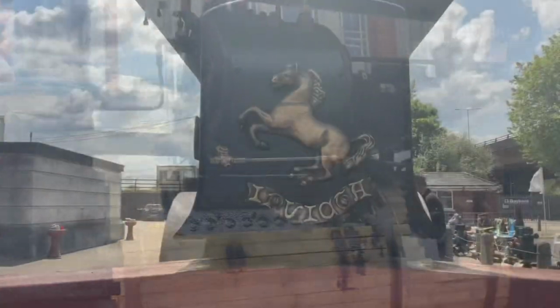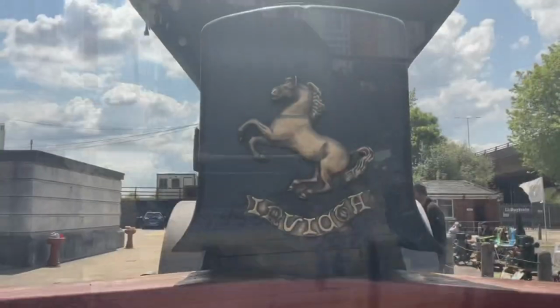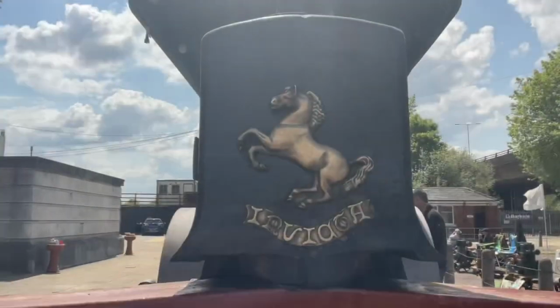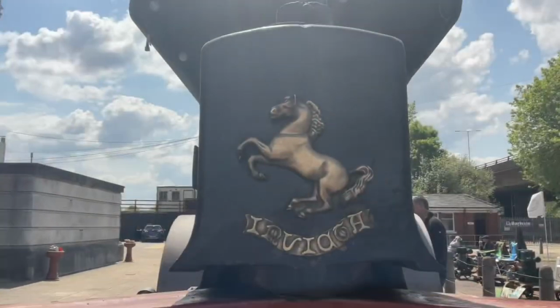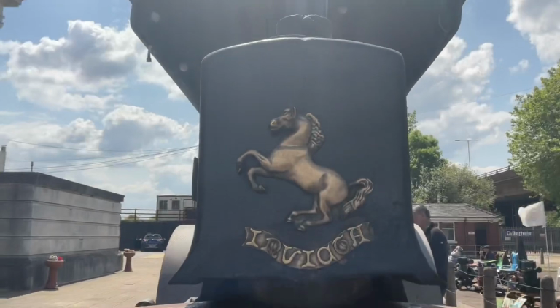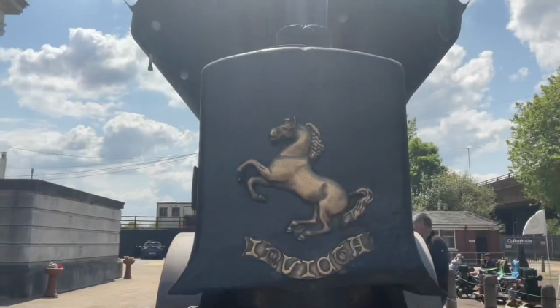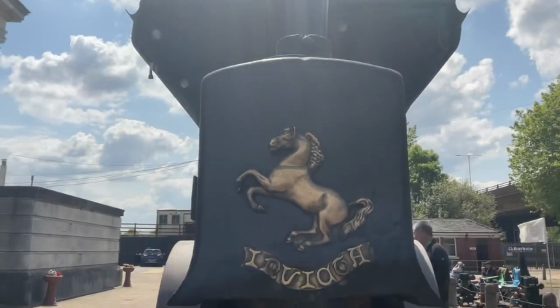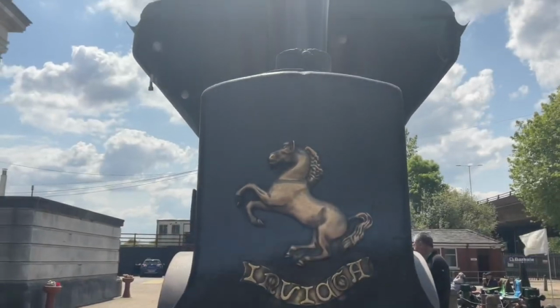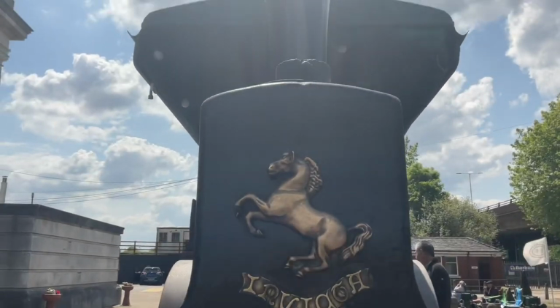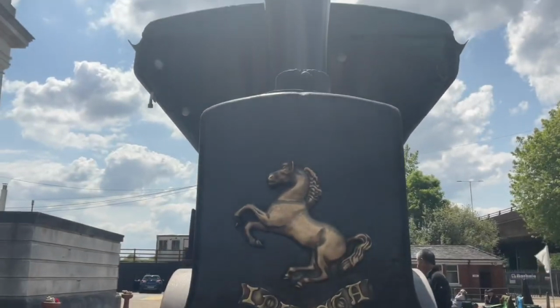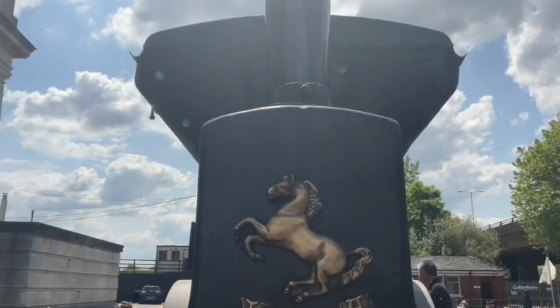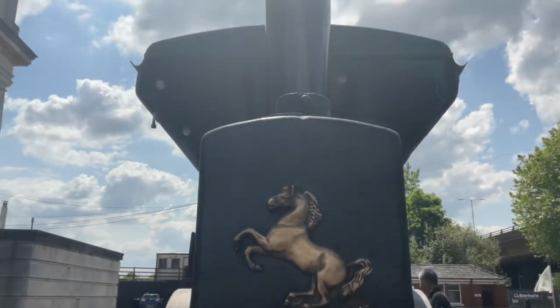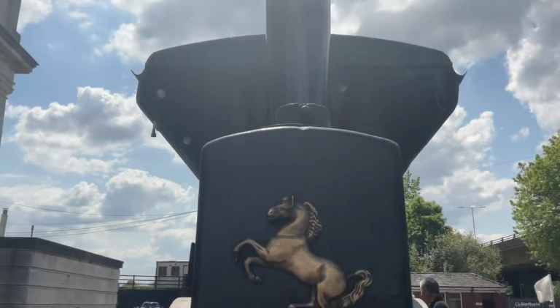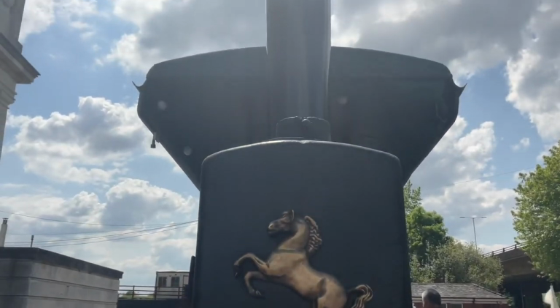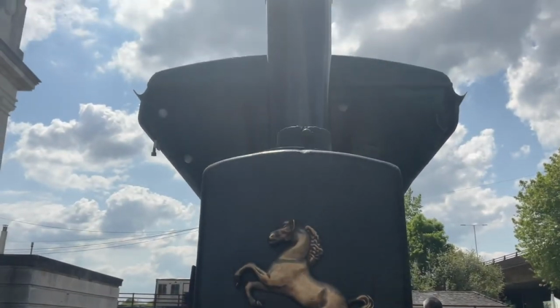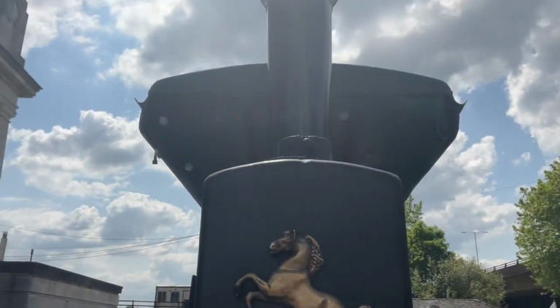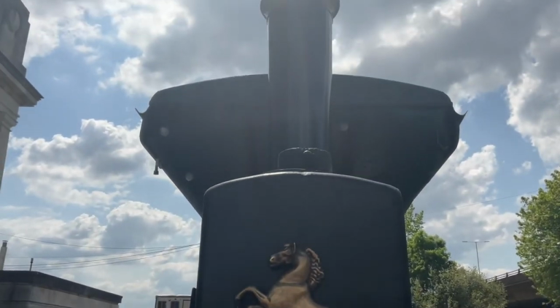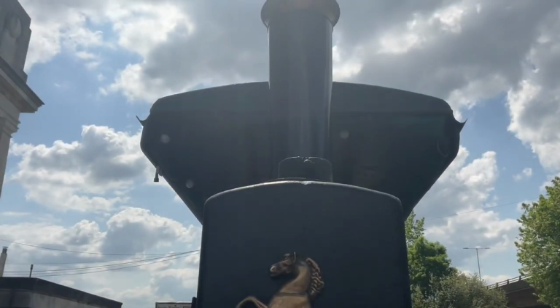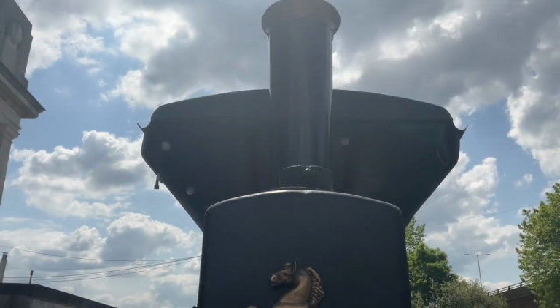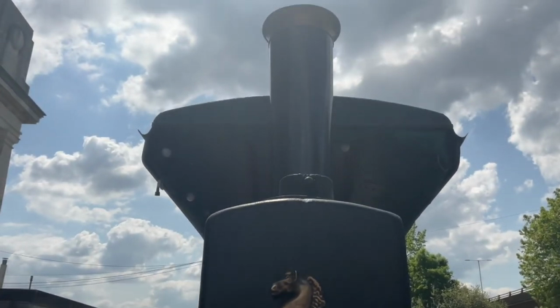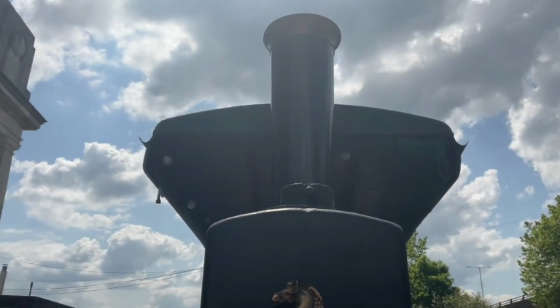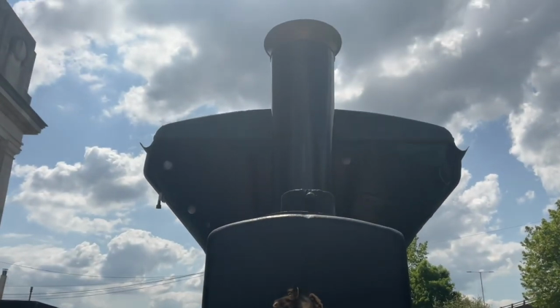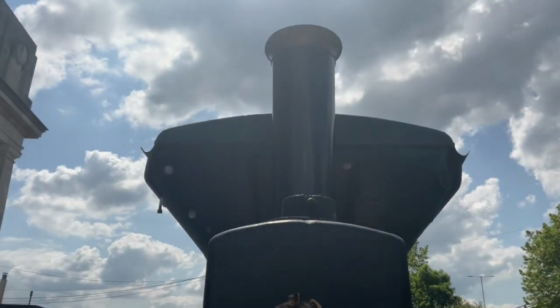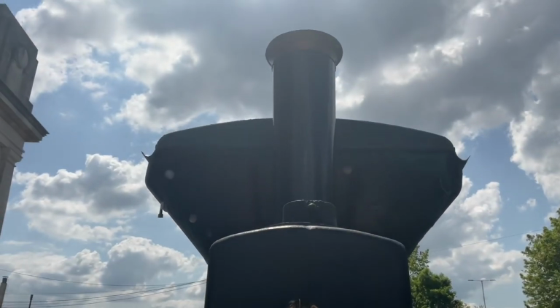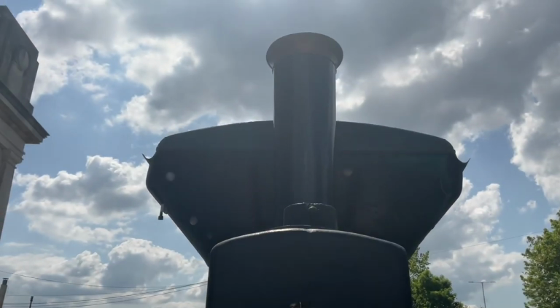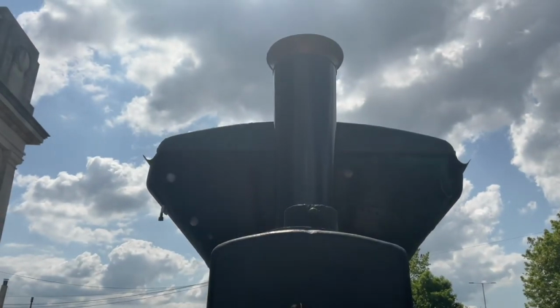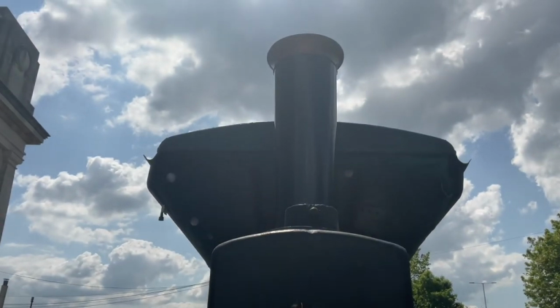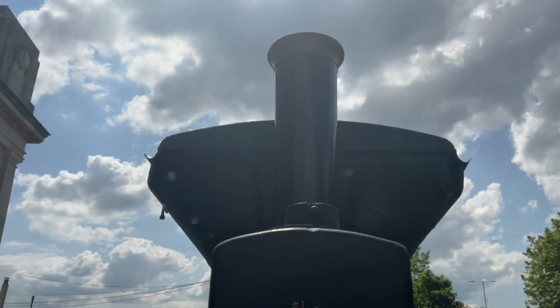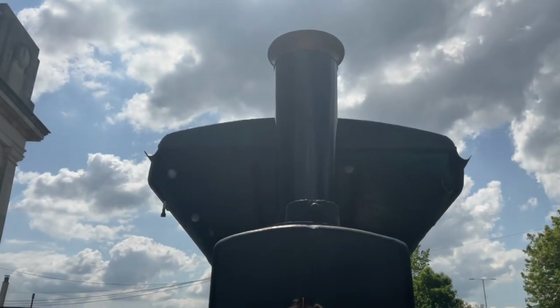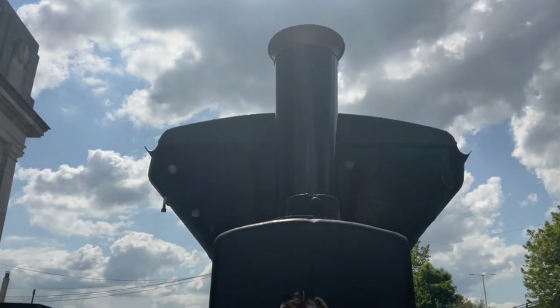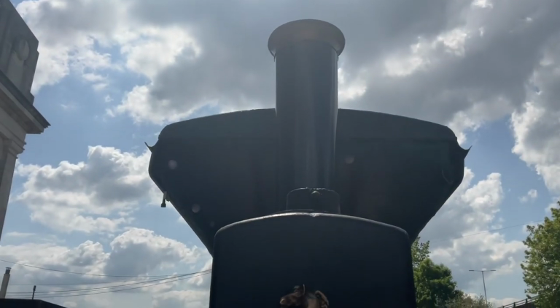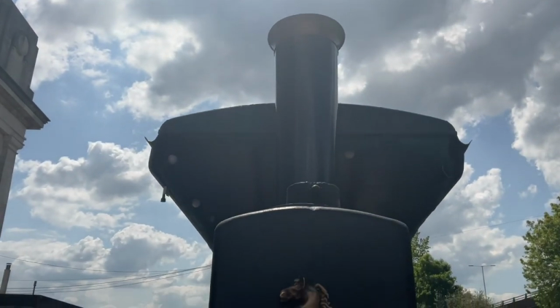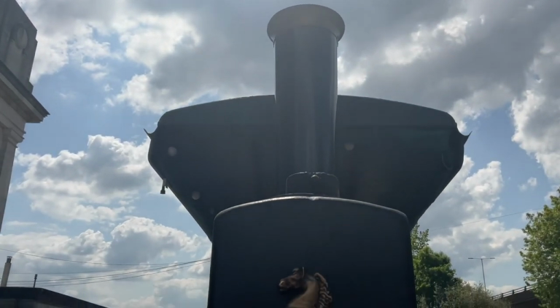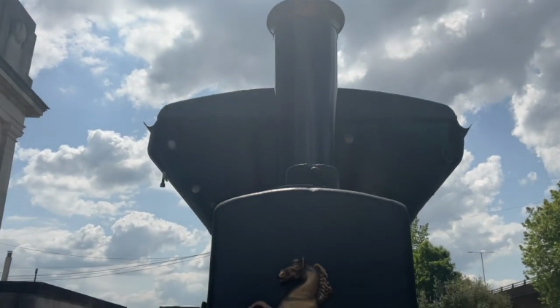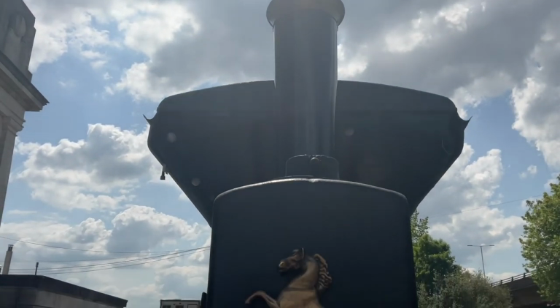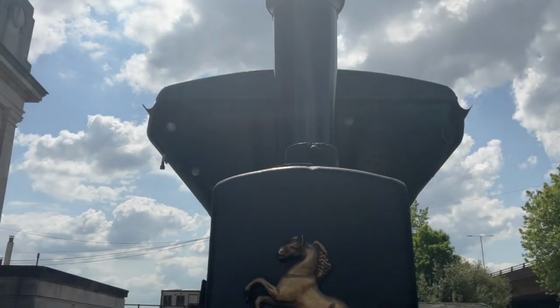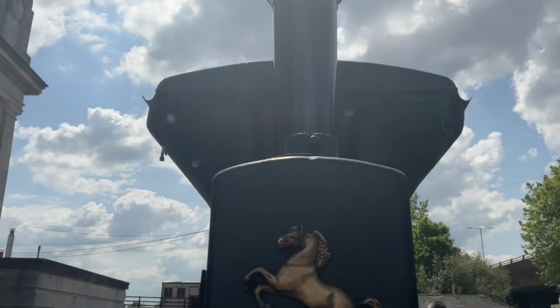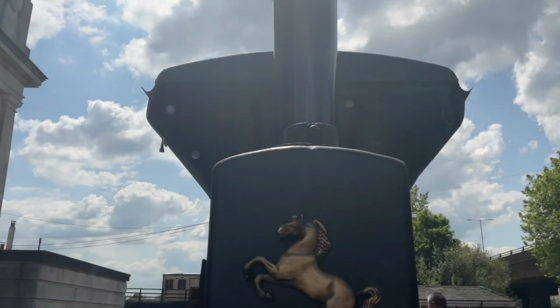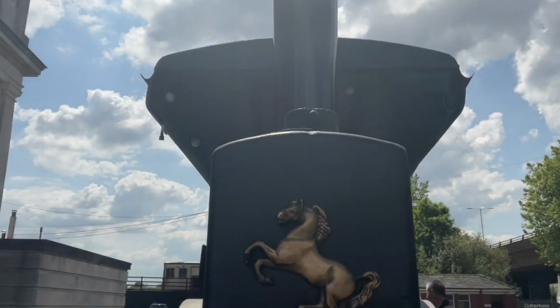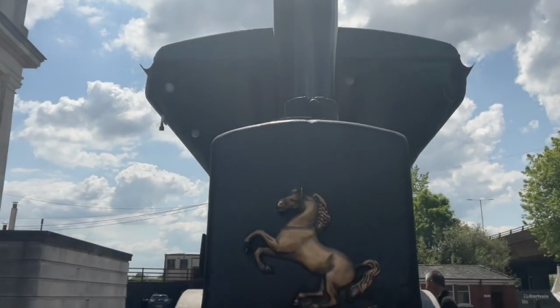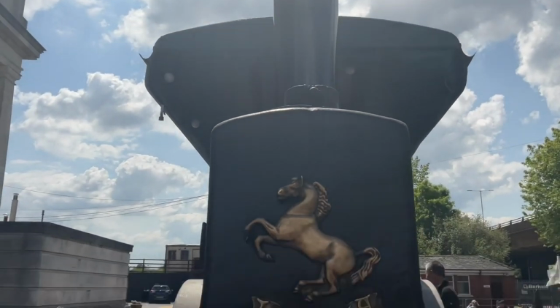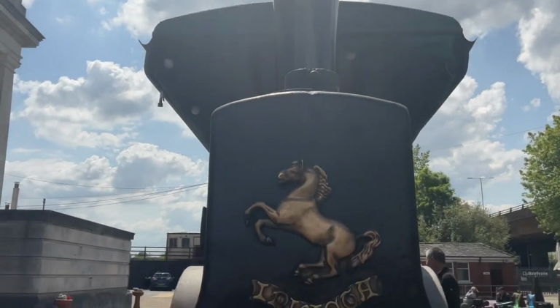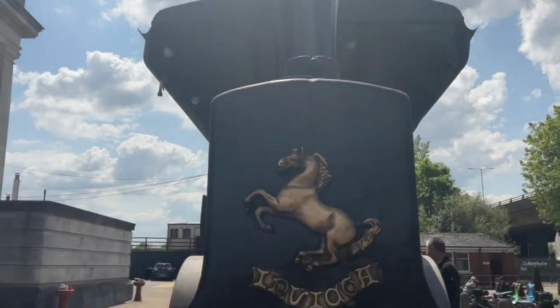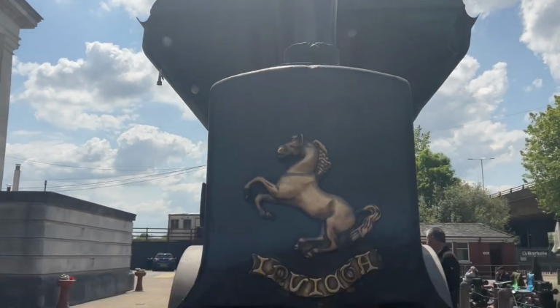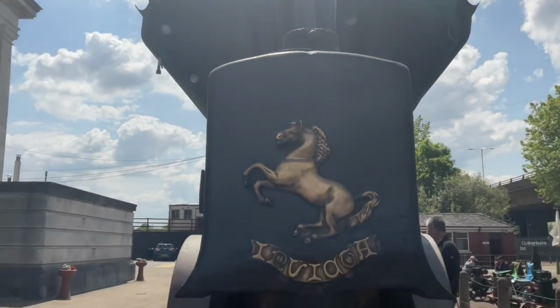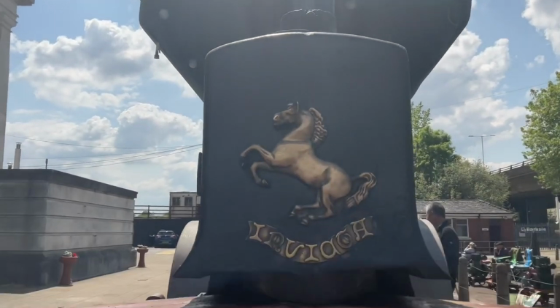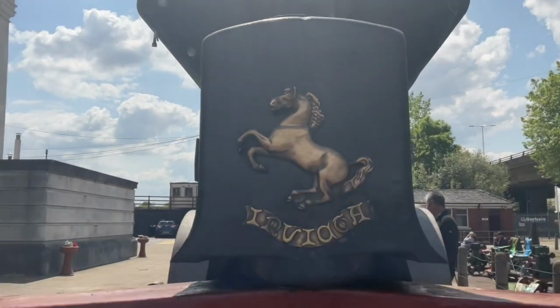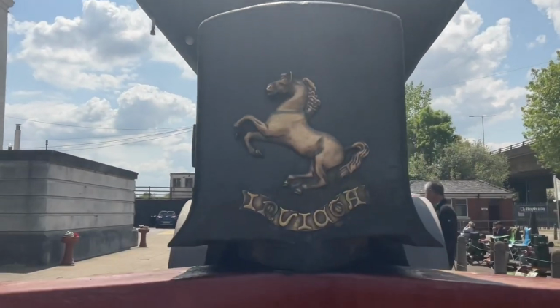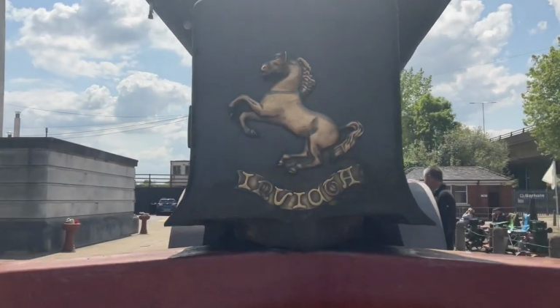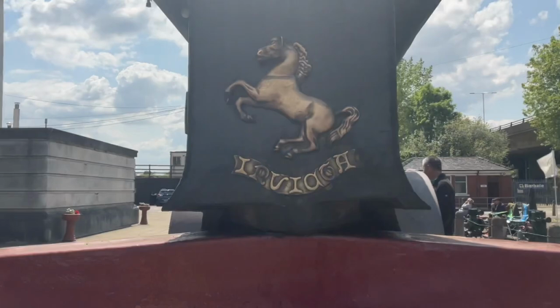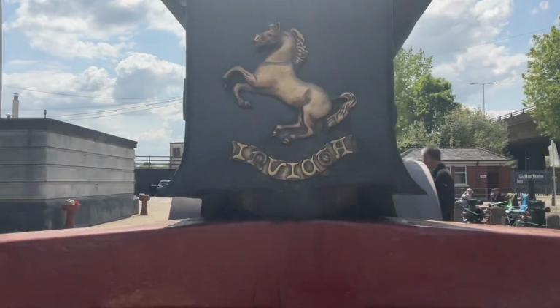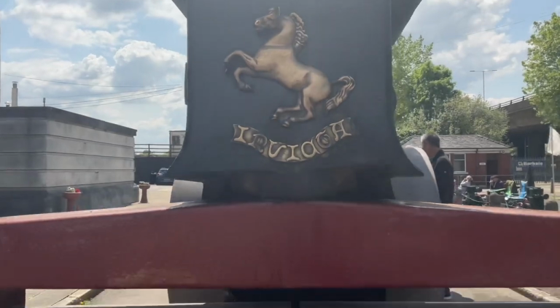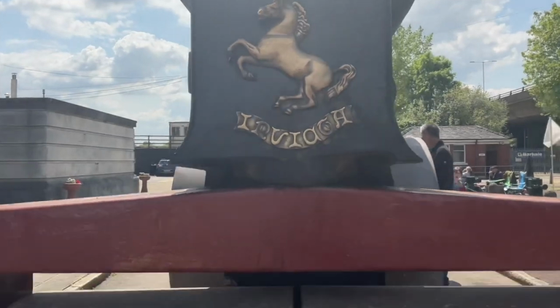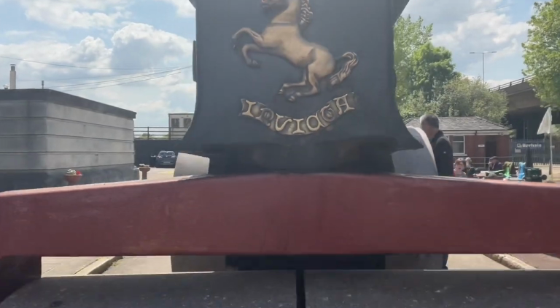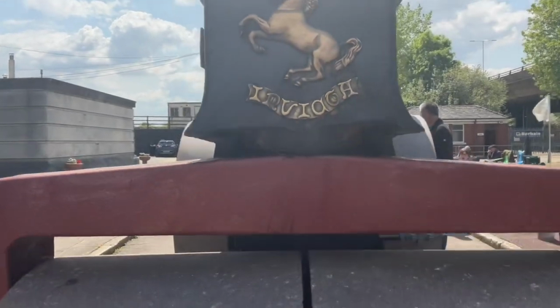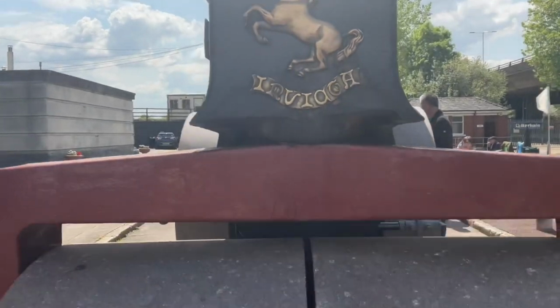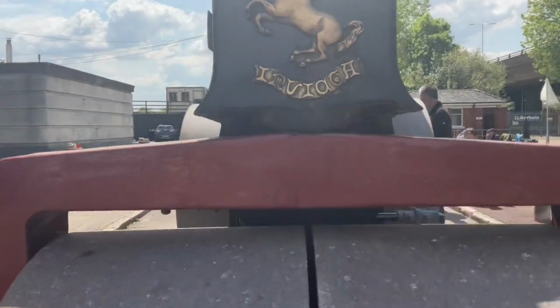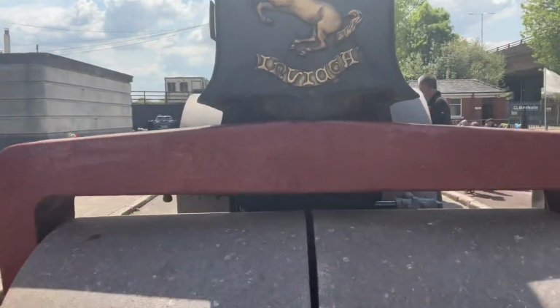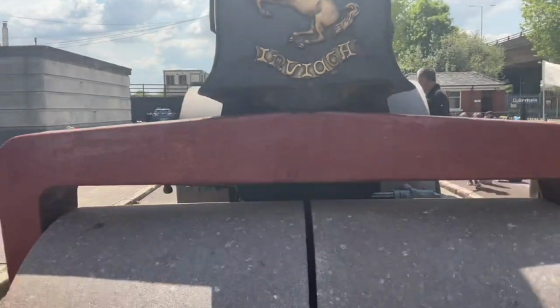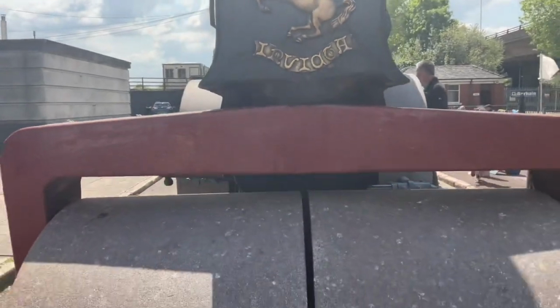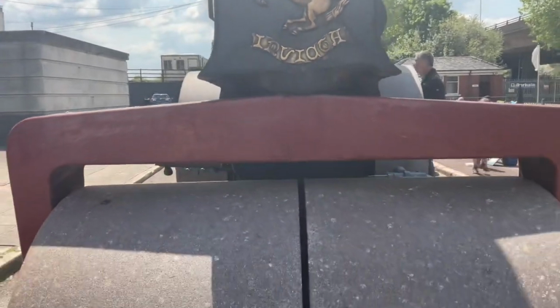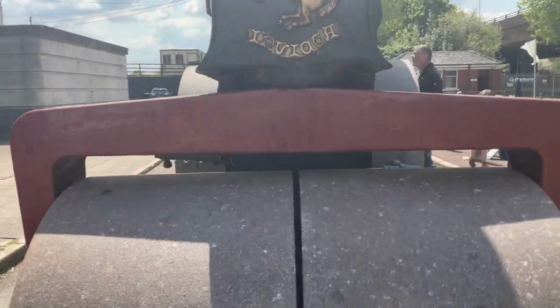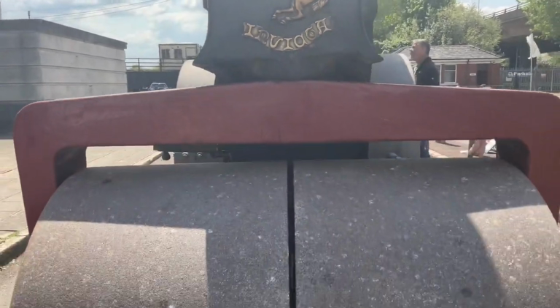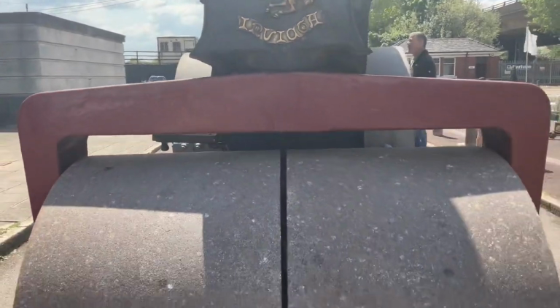The company used the Rampant Horse as its logo, derived from the White Horse of Kent.